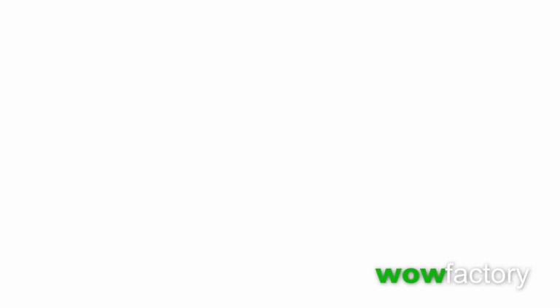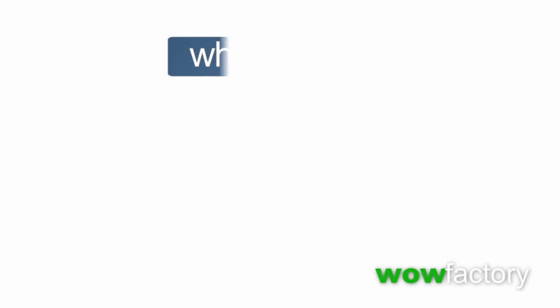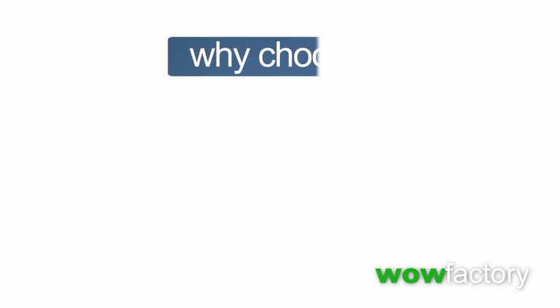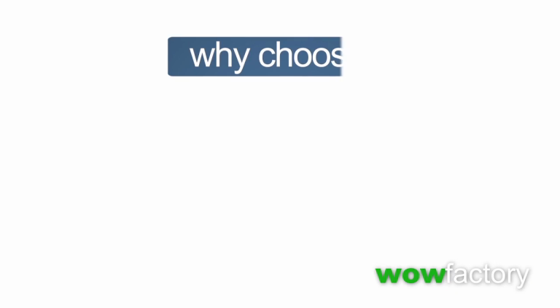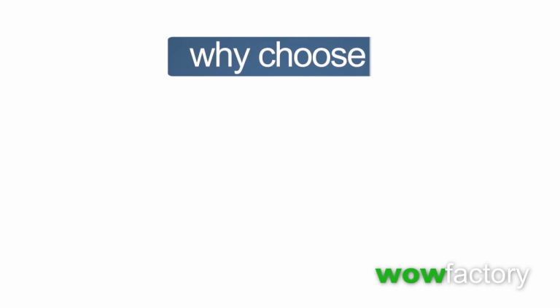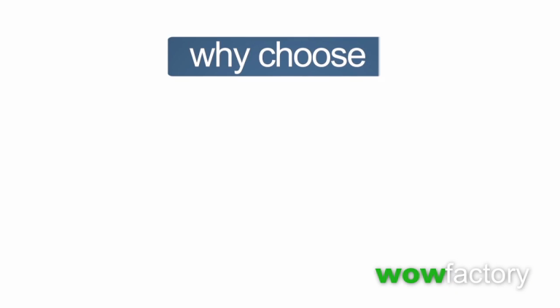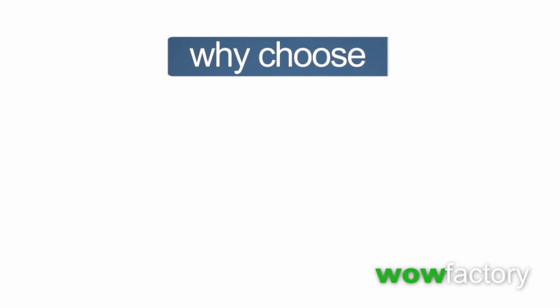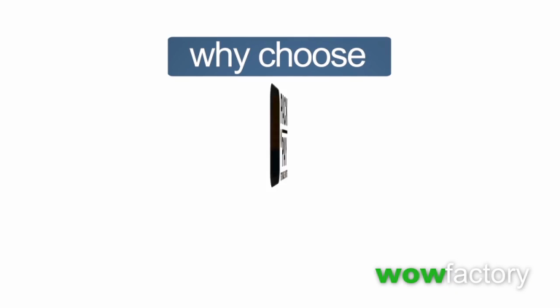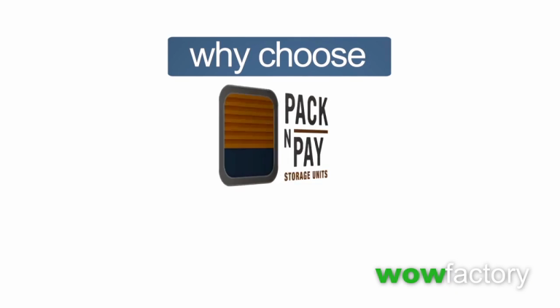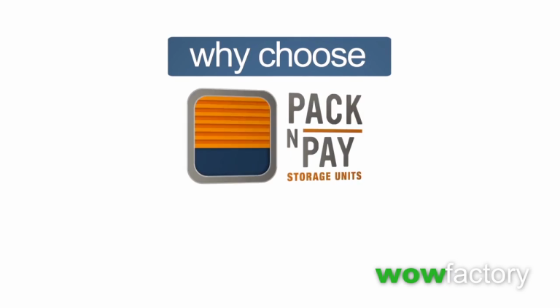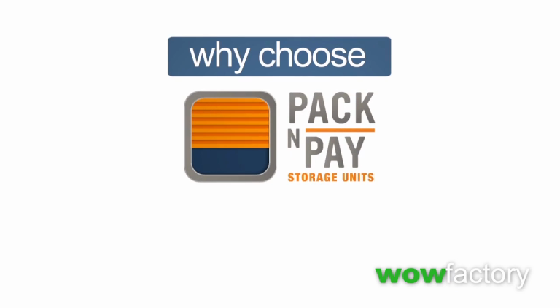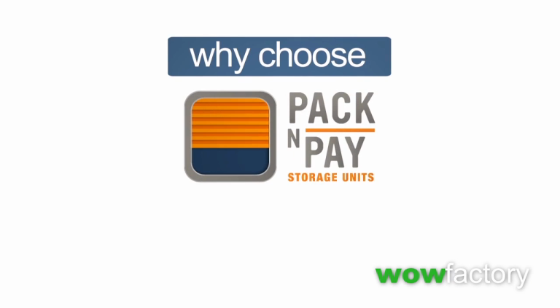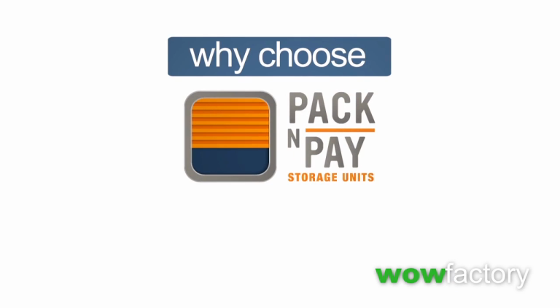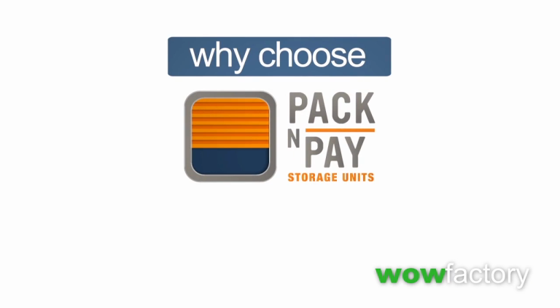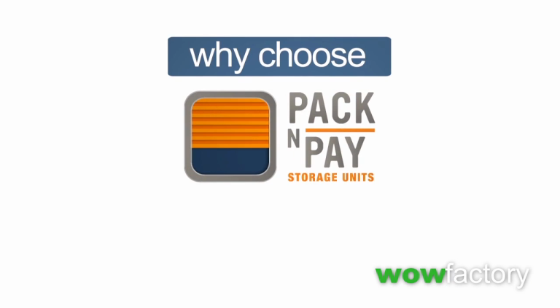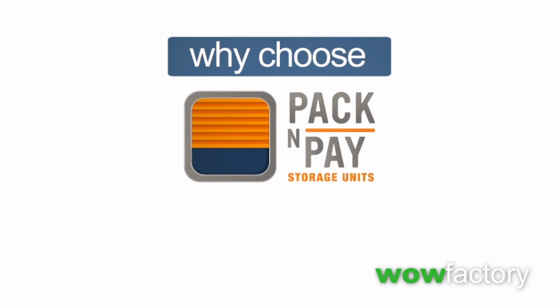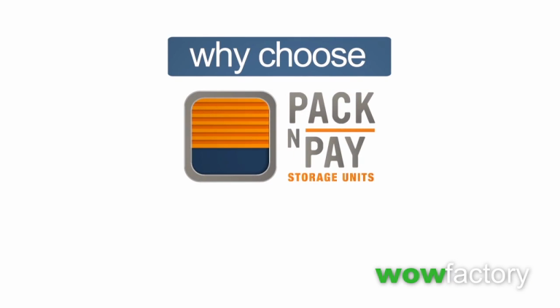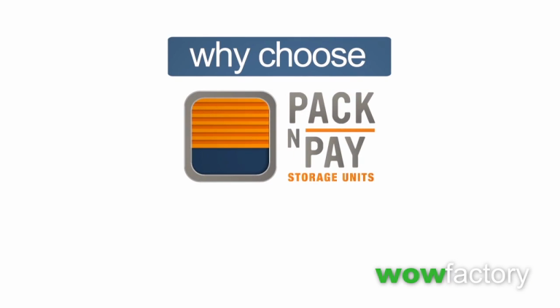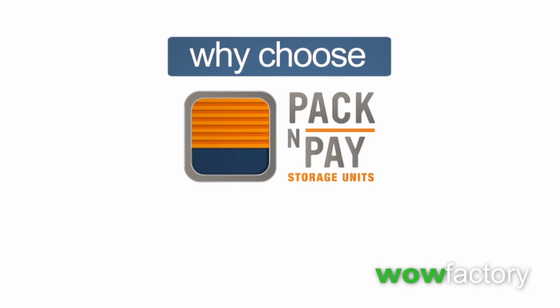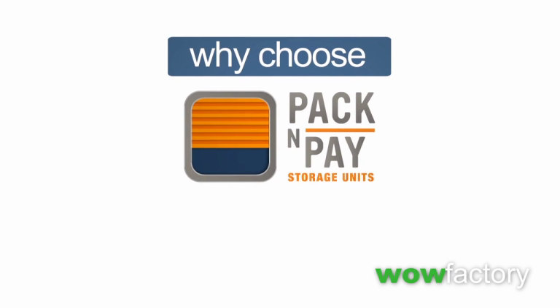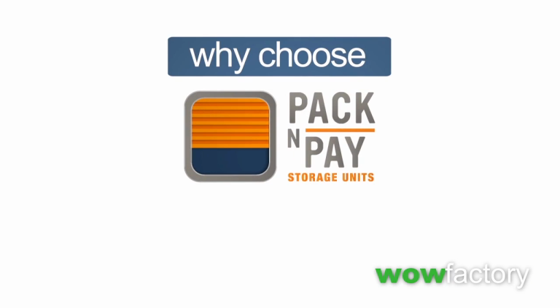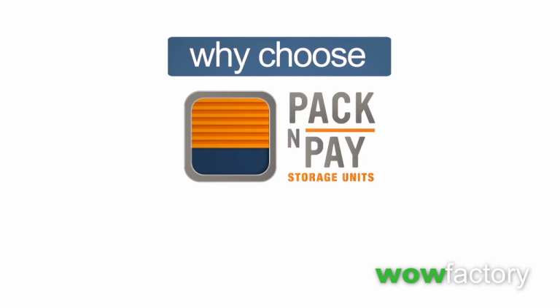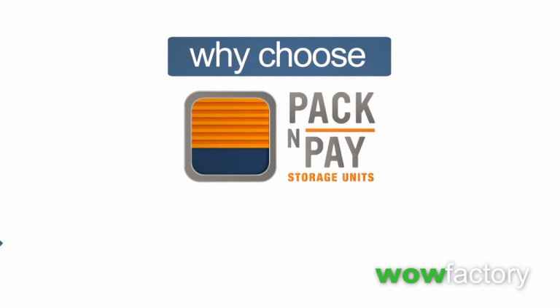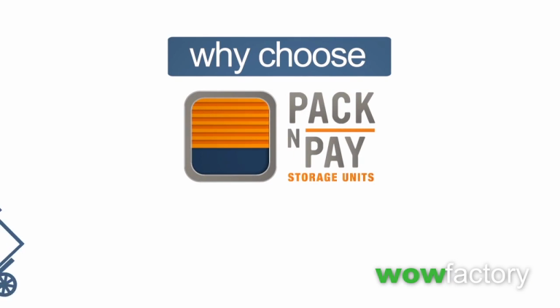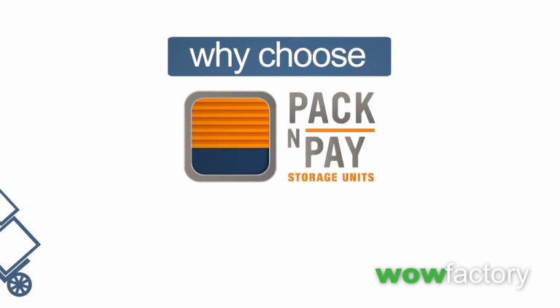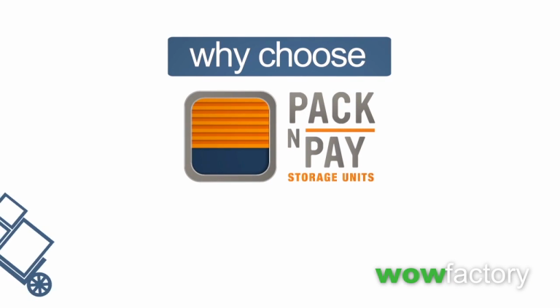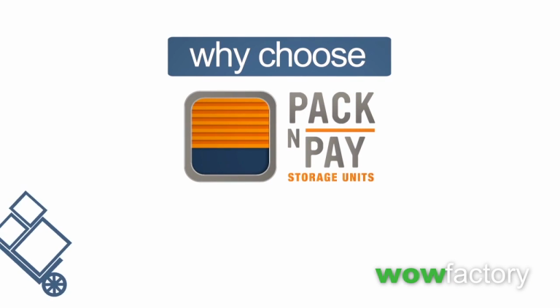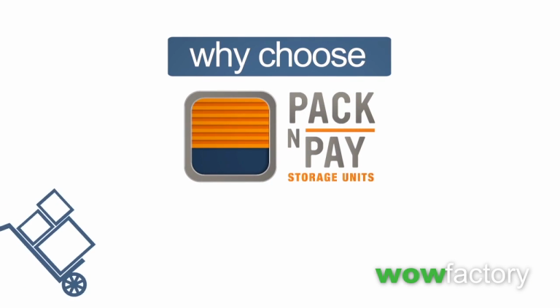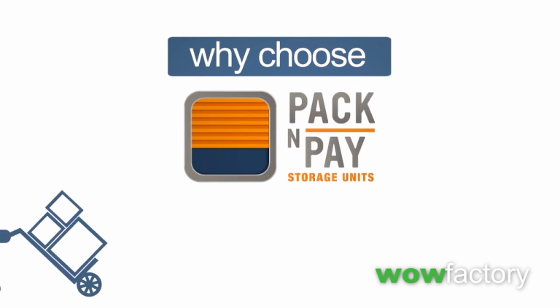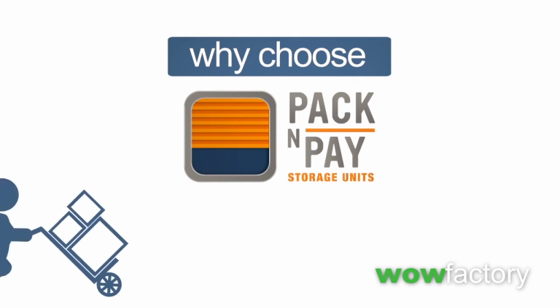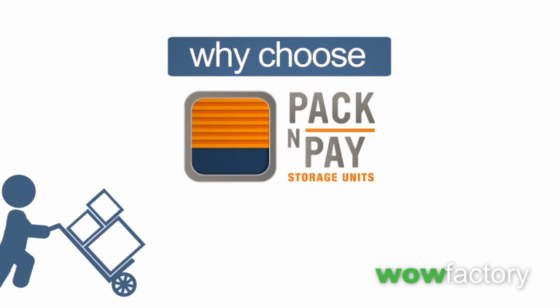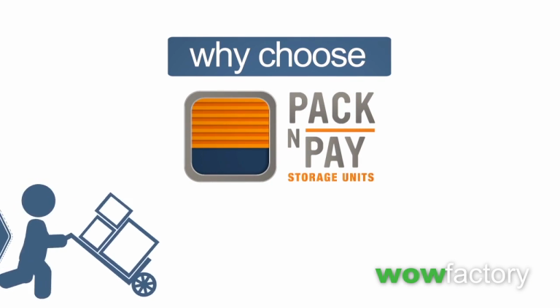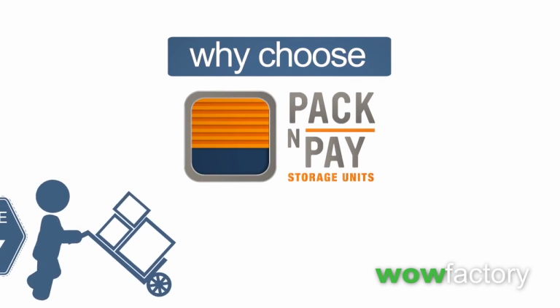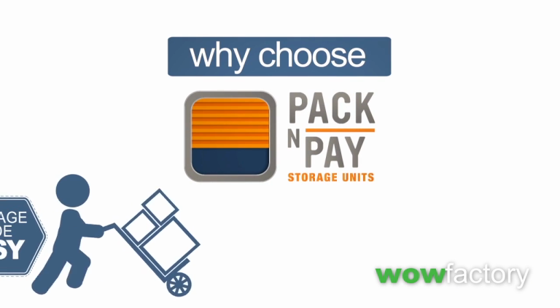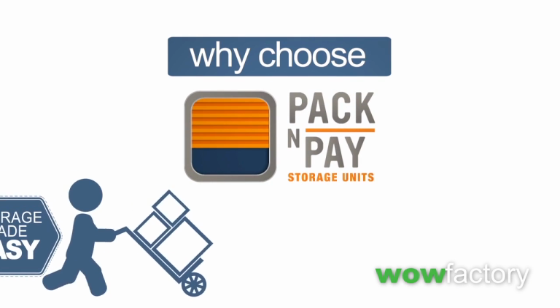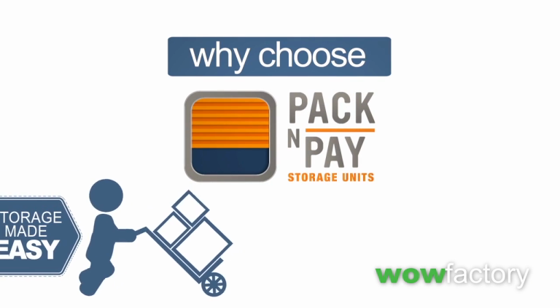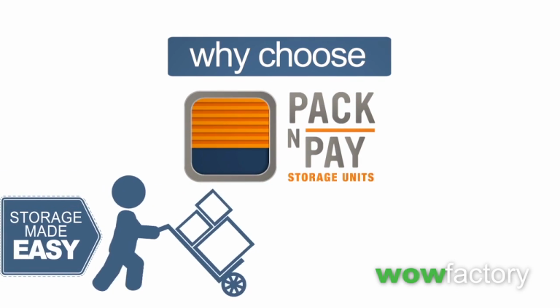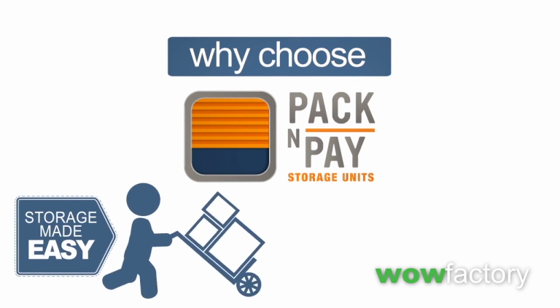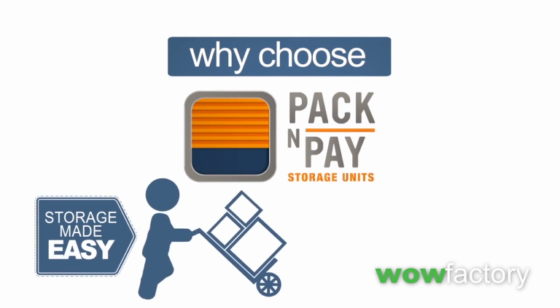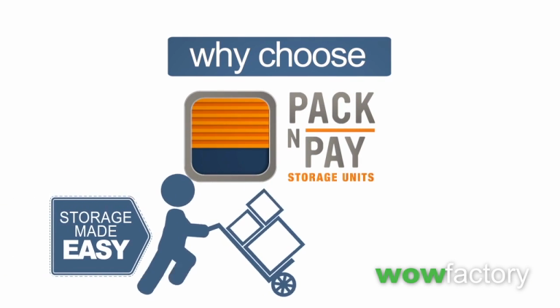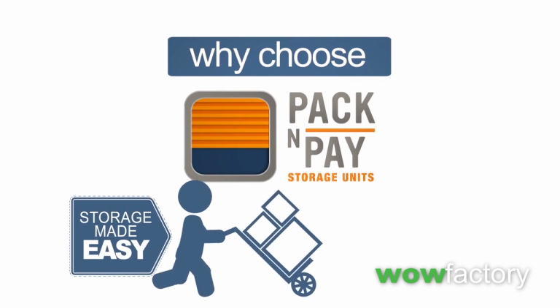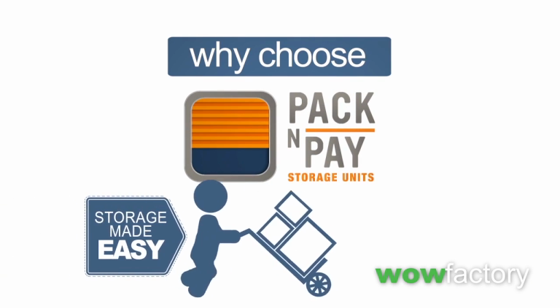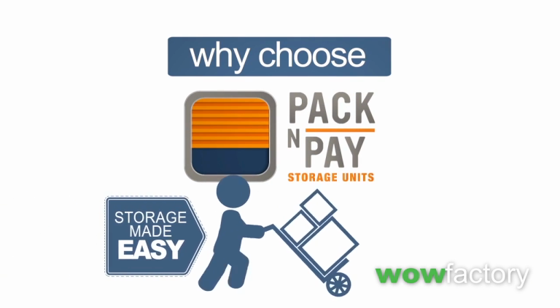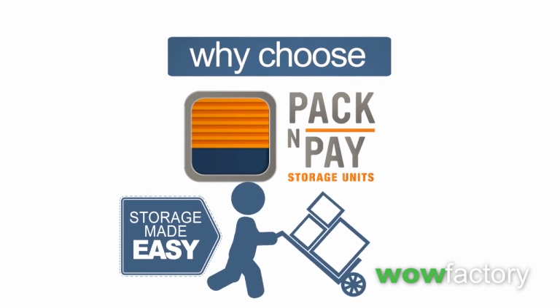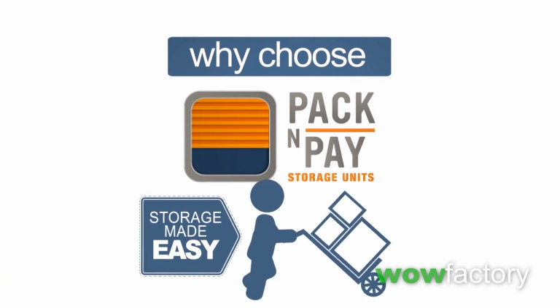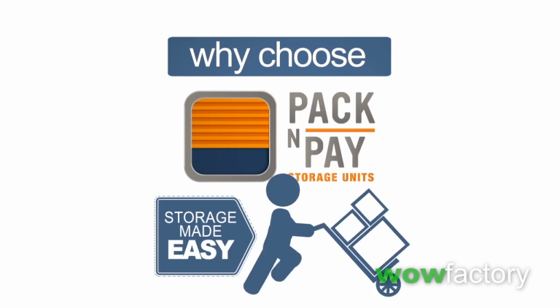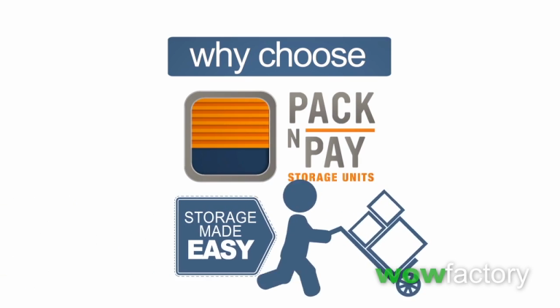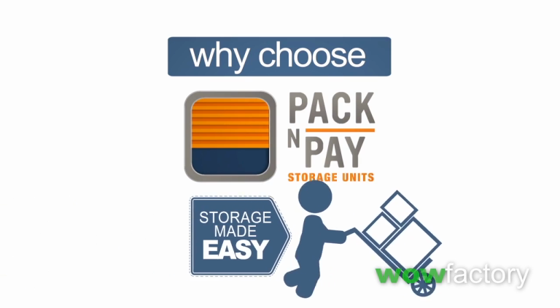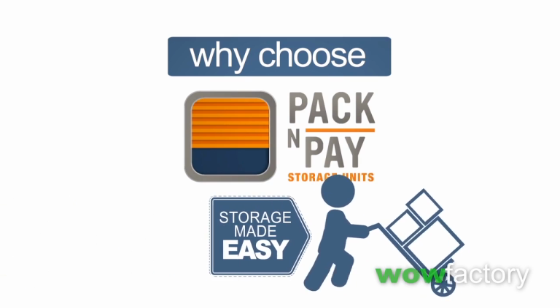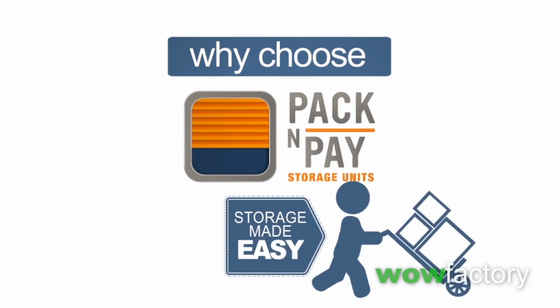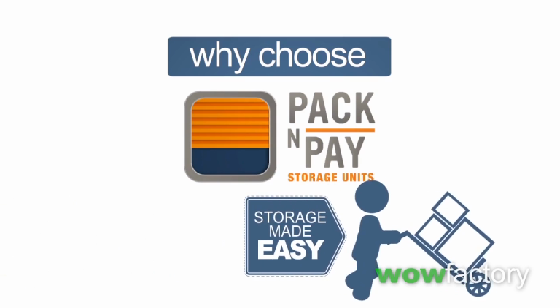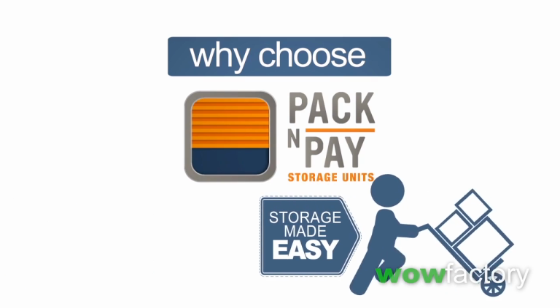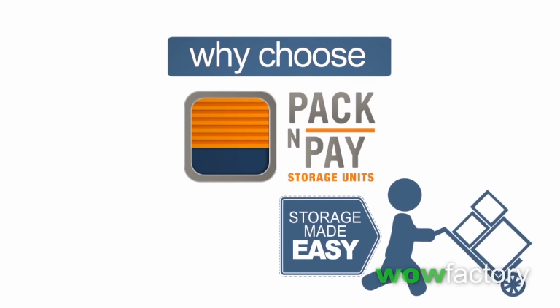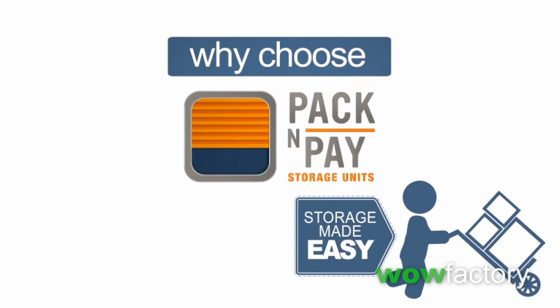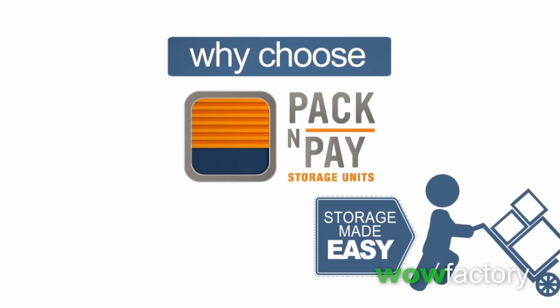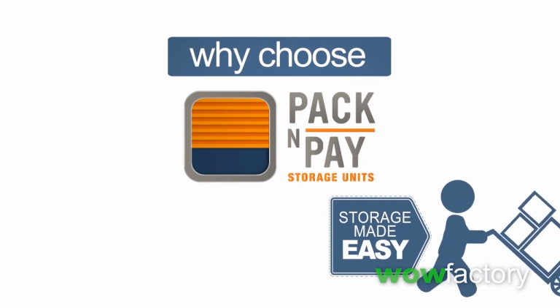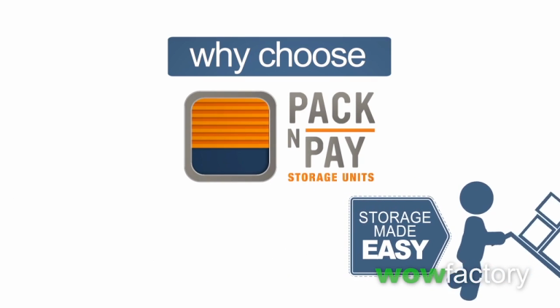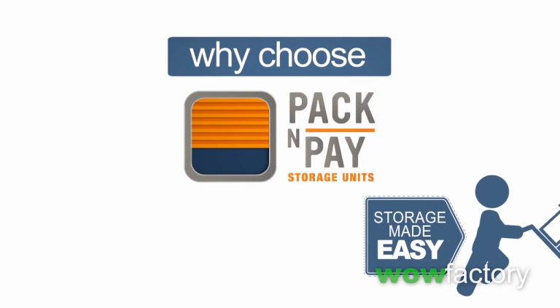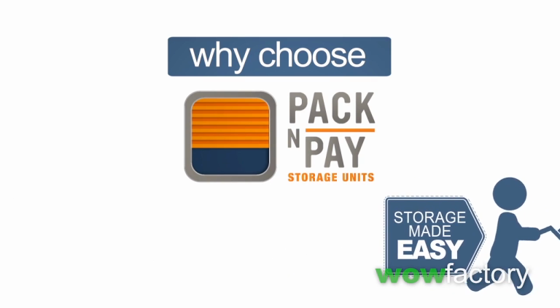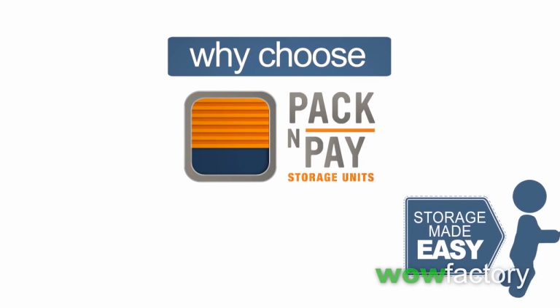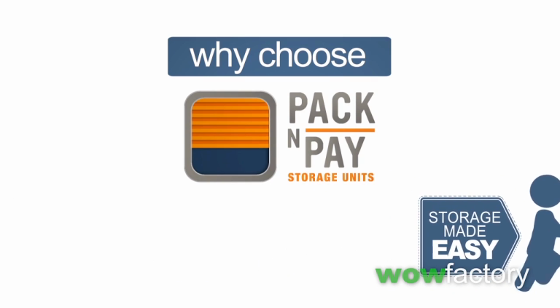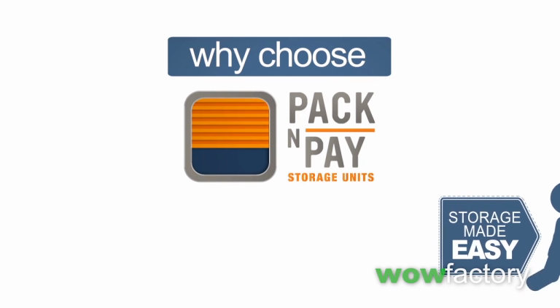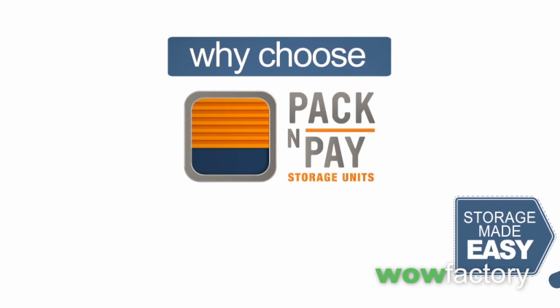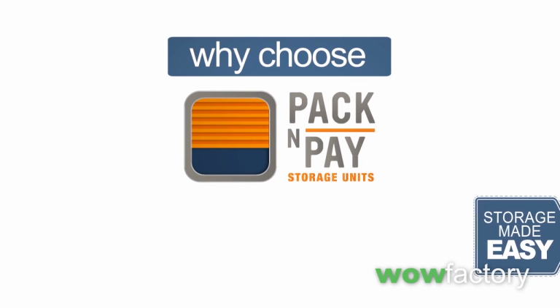Why choose Pack & Pay? Here at Pack & Pay, we're here to take care of your storage needs. We make self-storage easy.